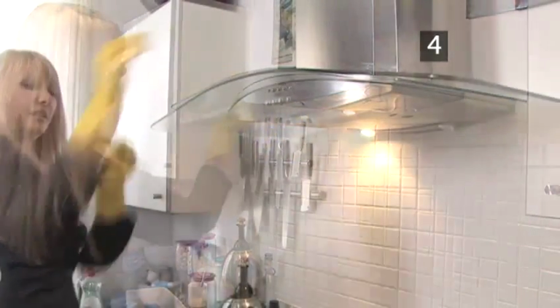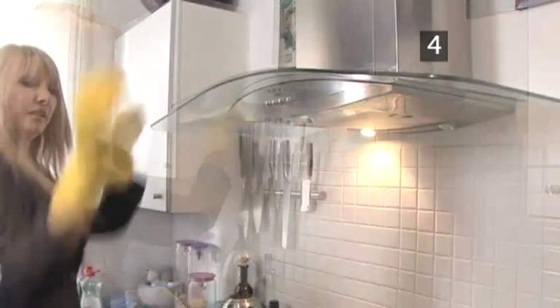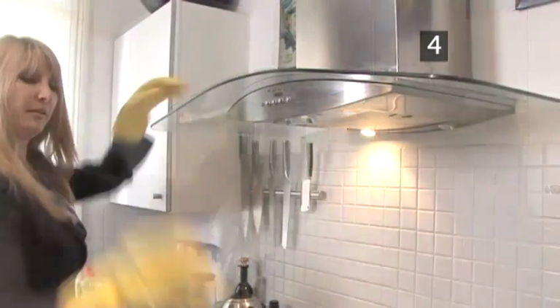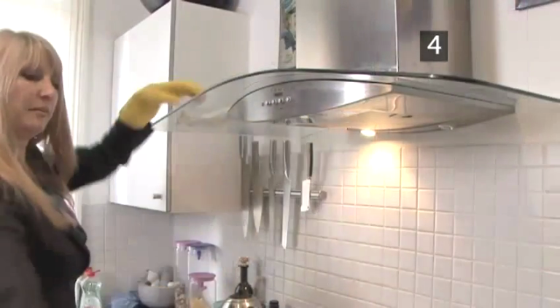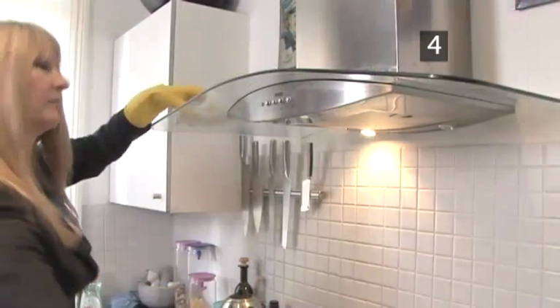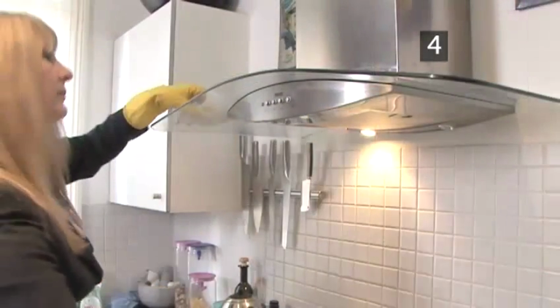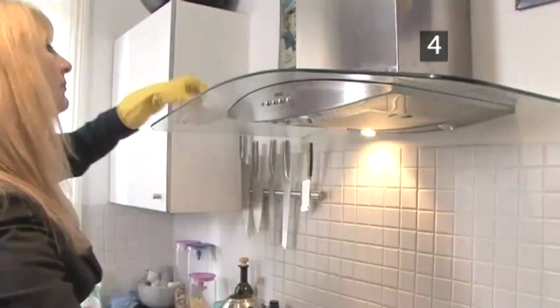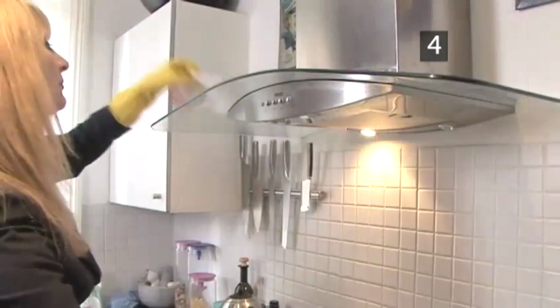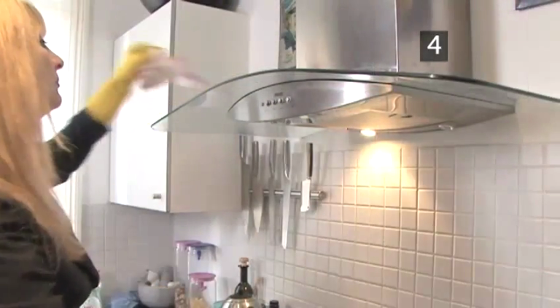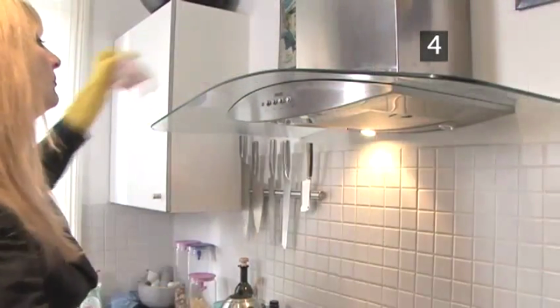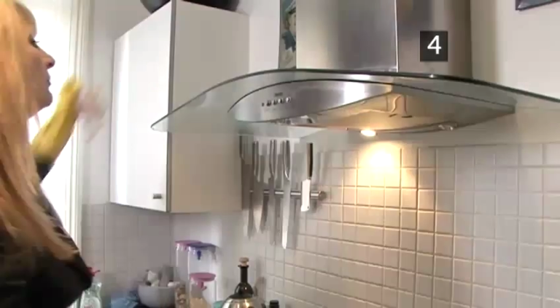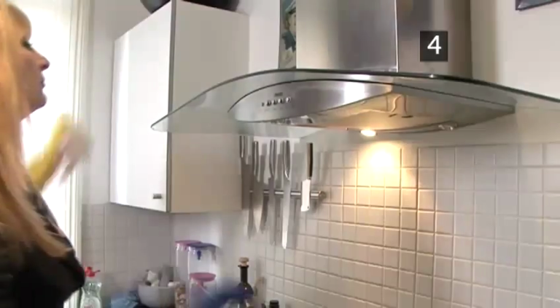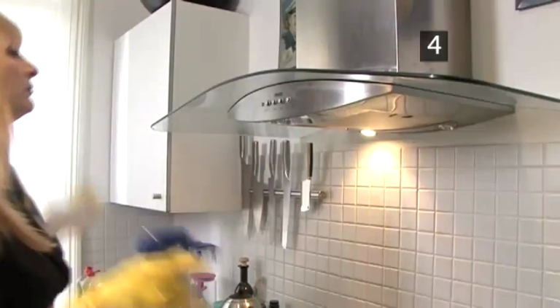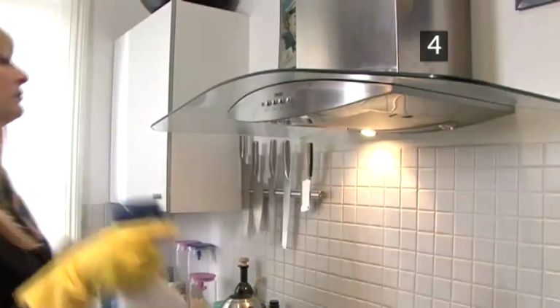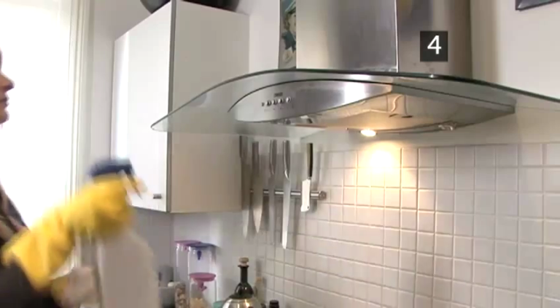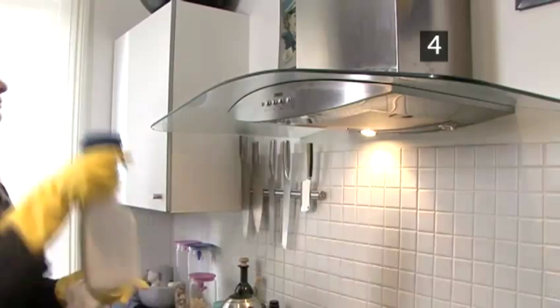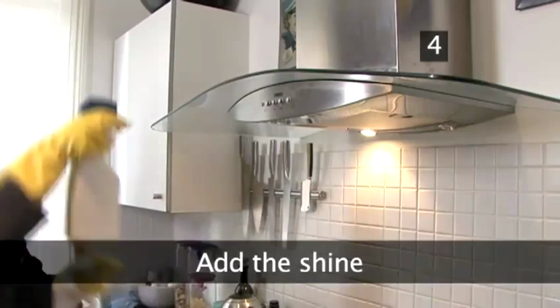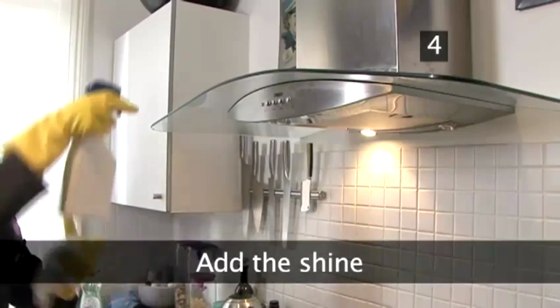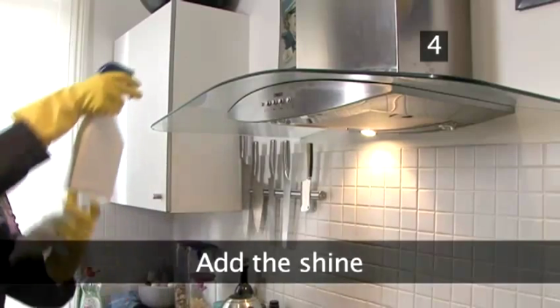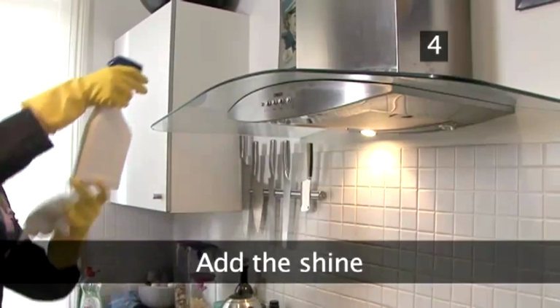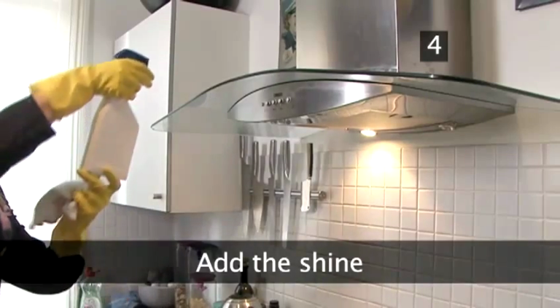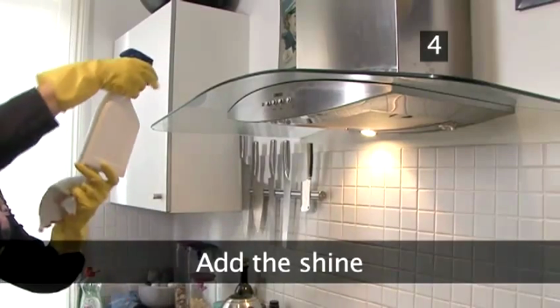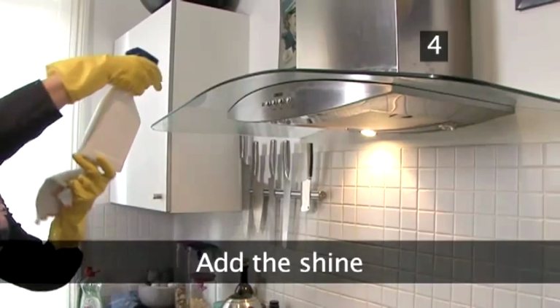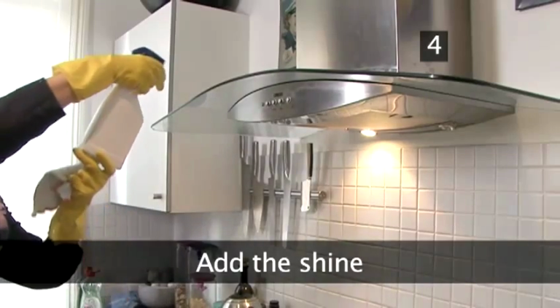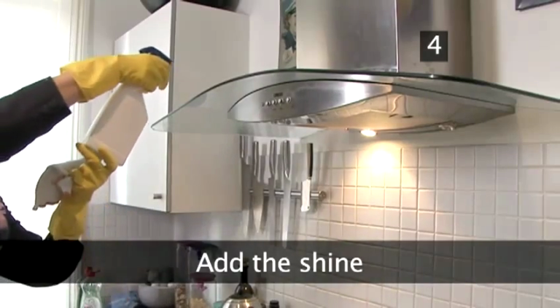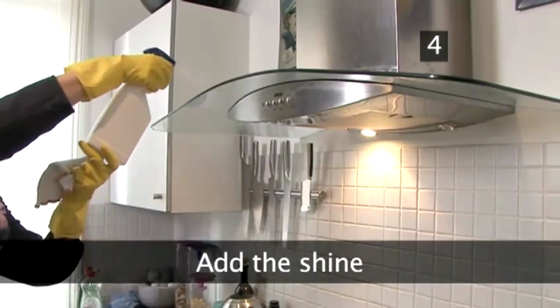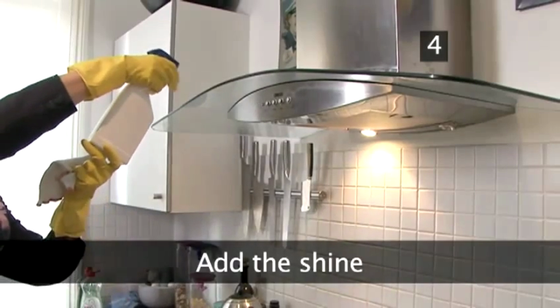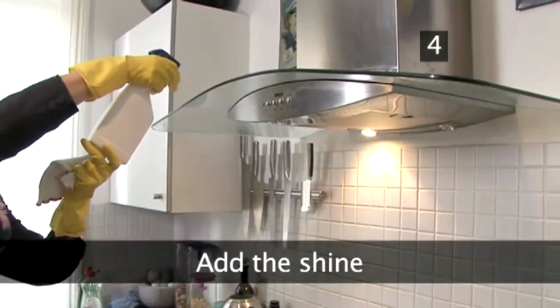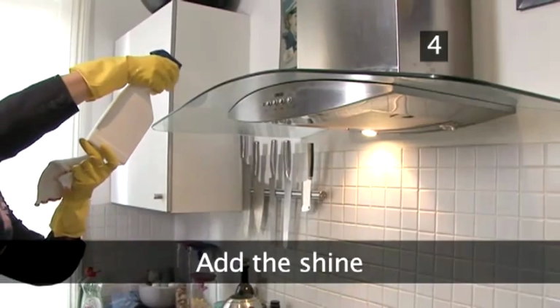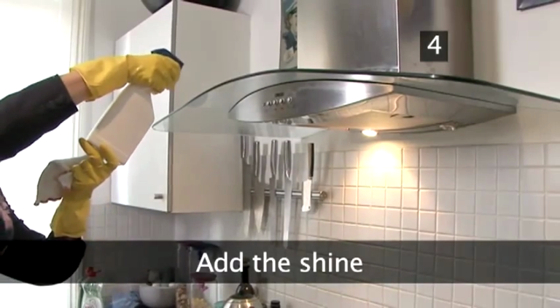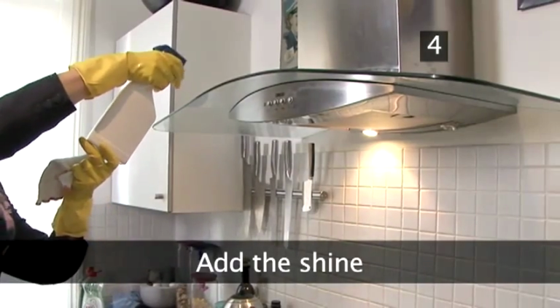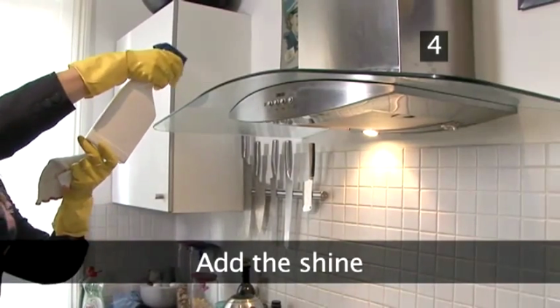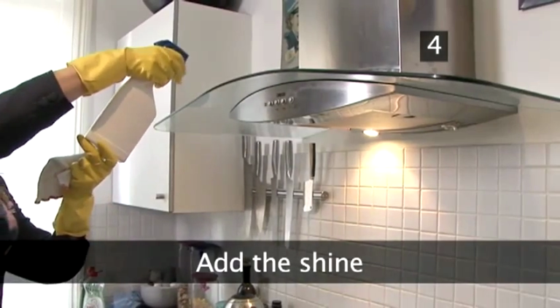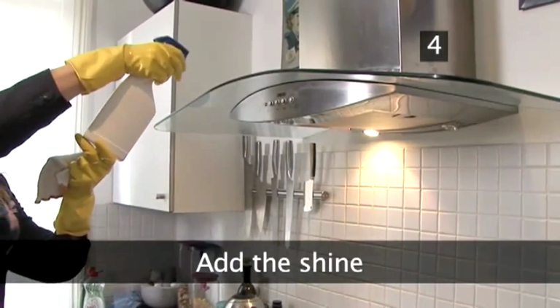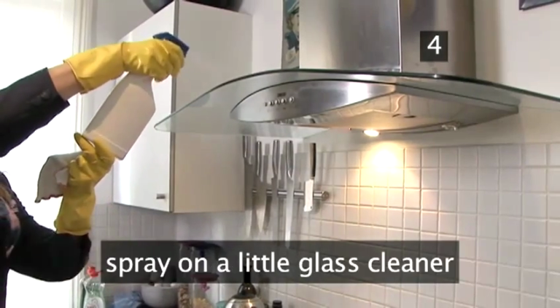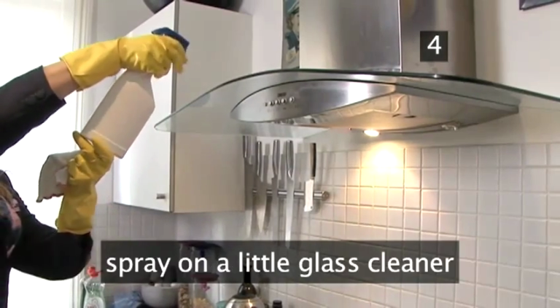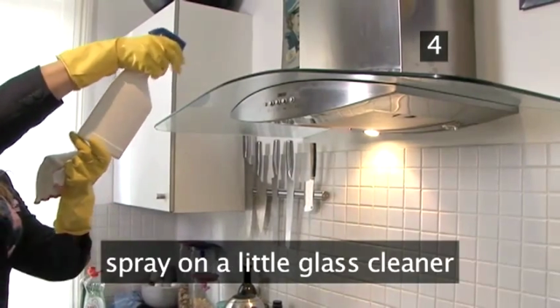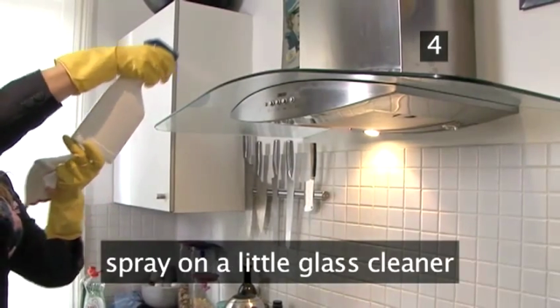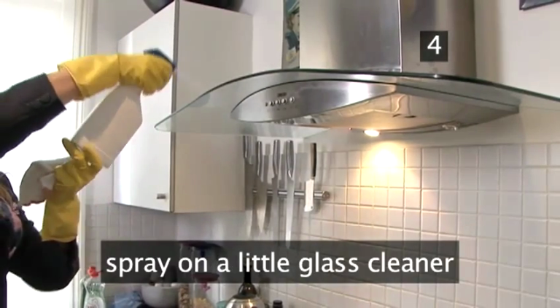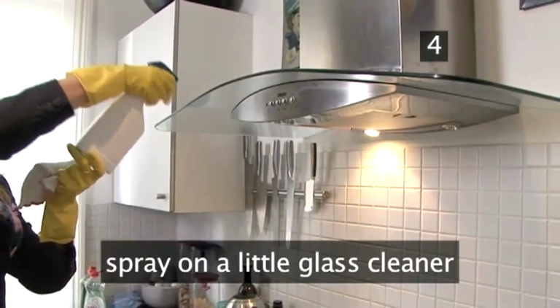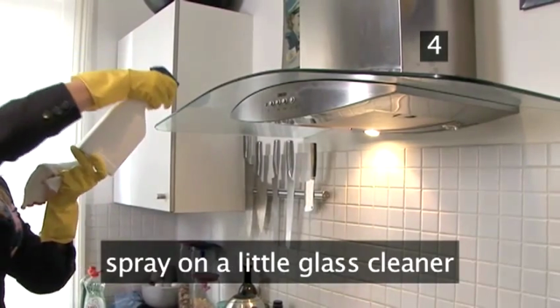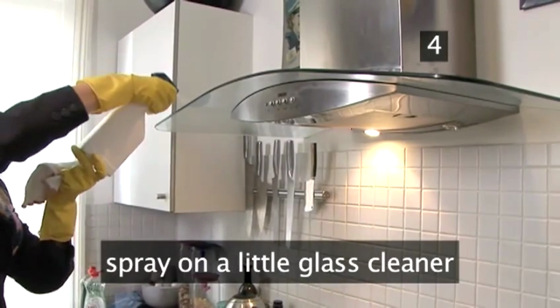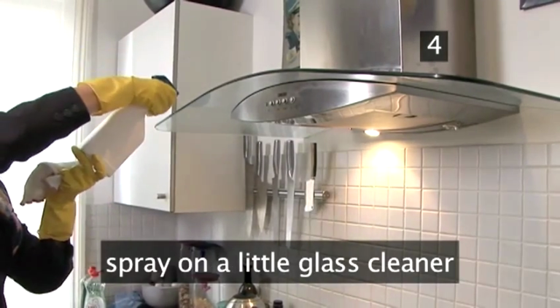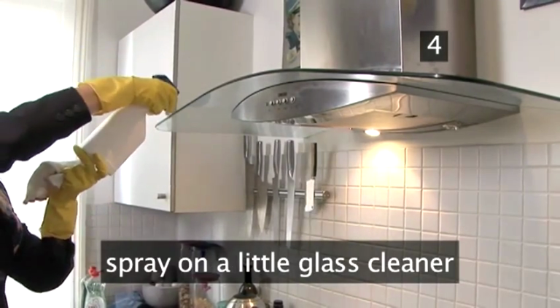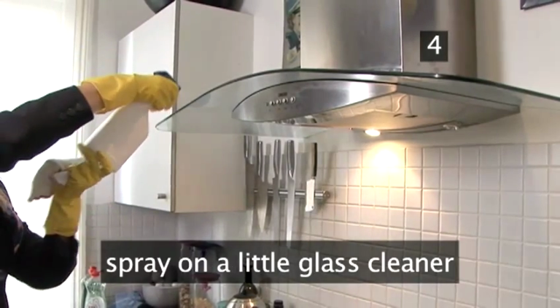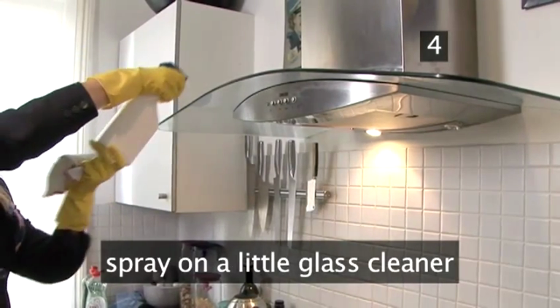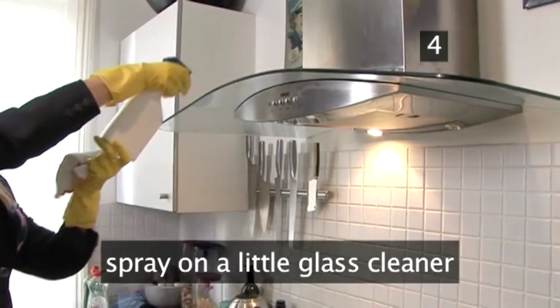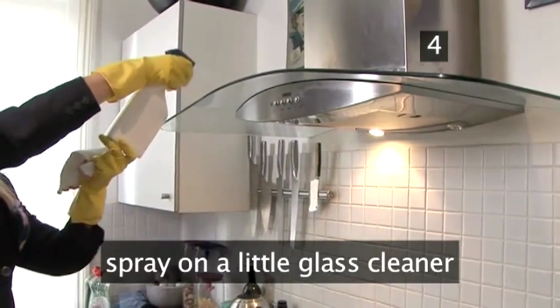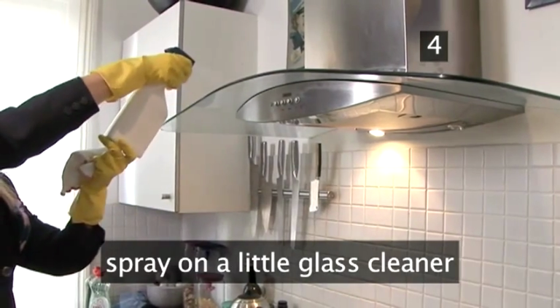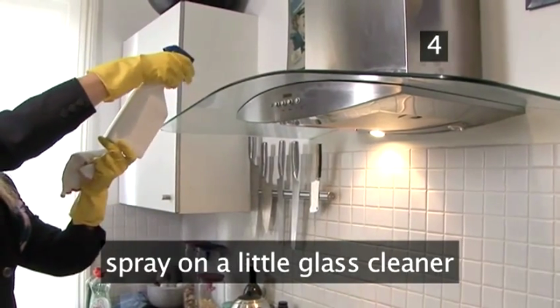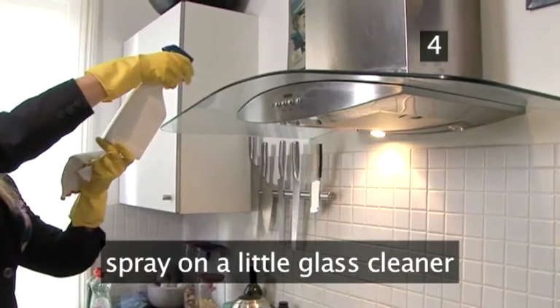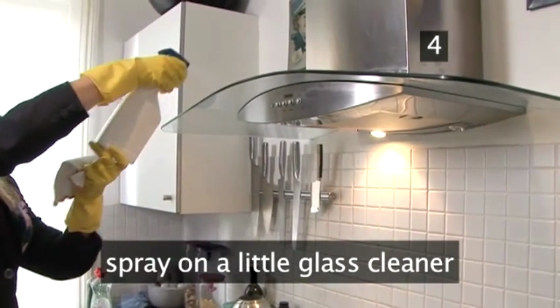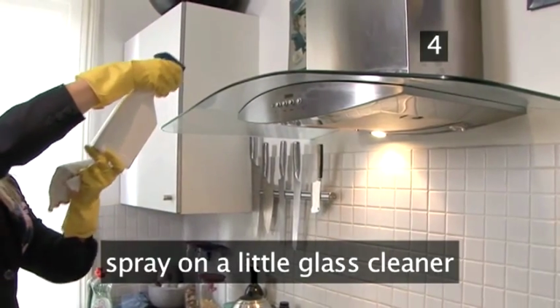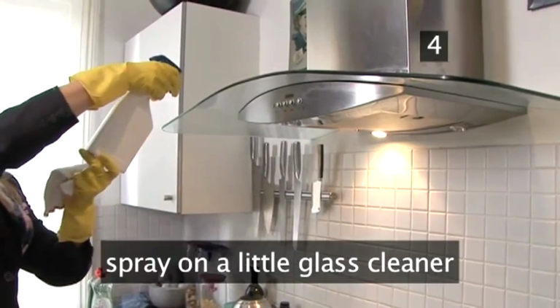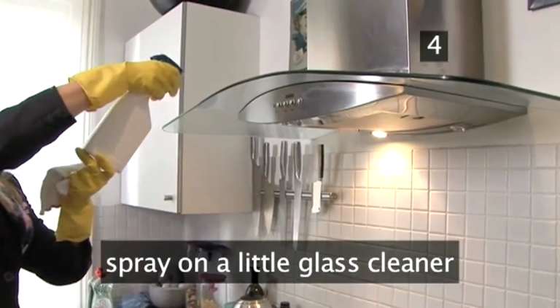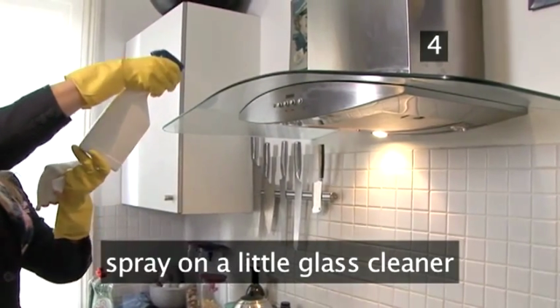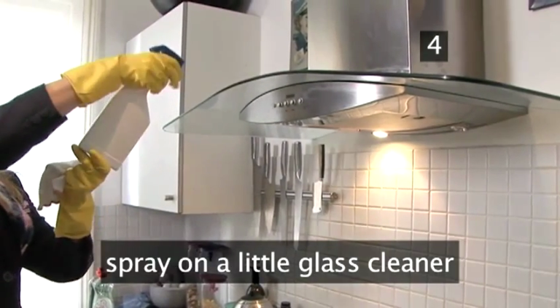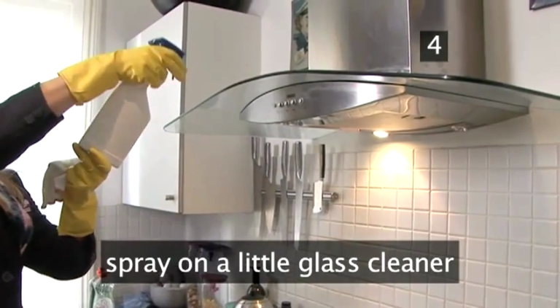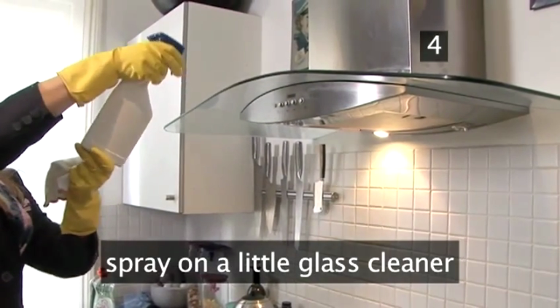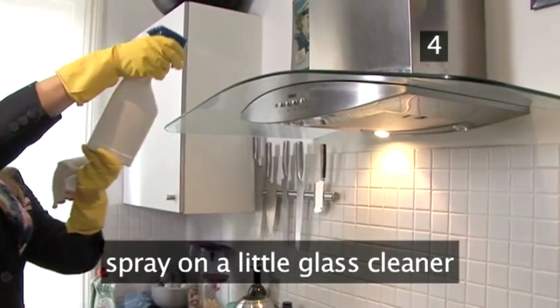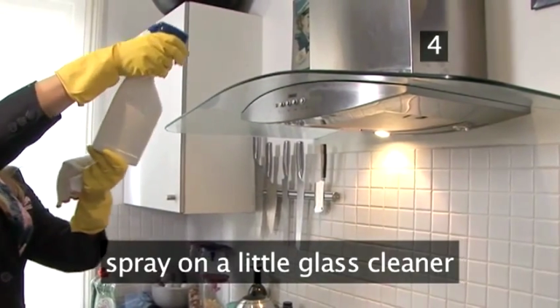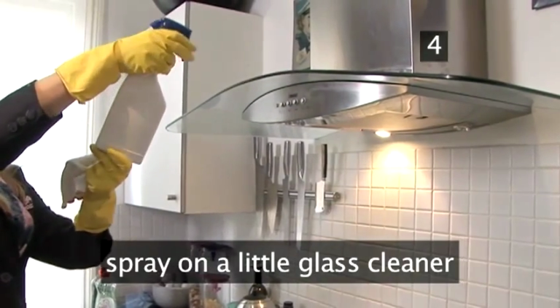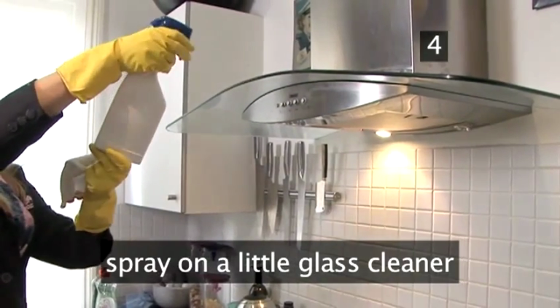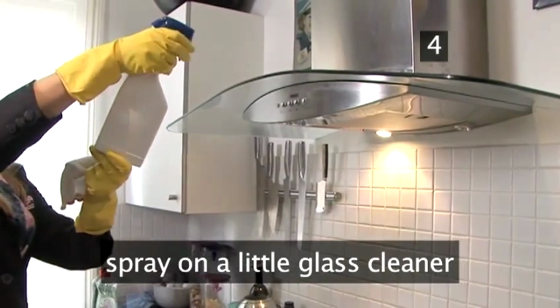Step 4: Add the shine. To get a great finish, spray on a little glass cleaner.